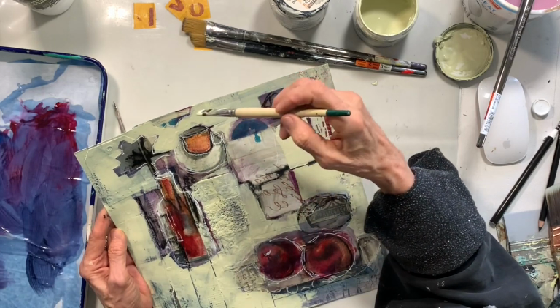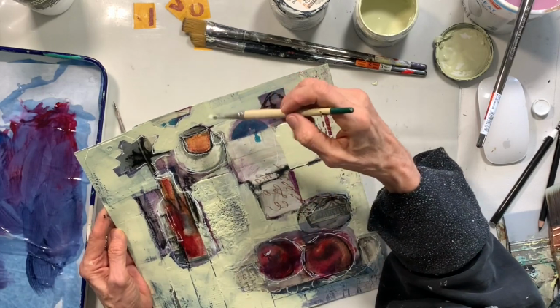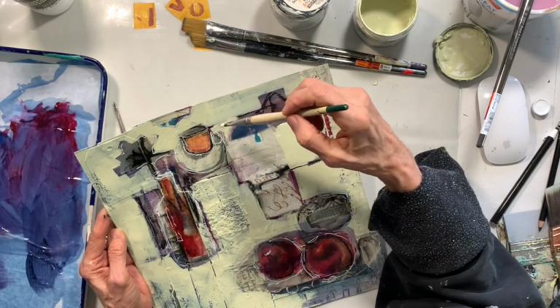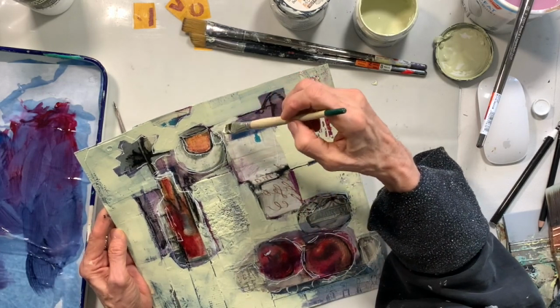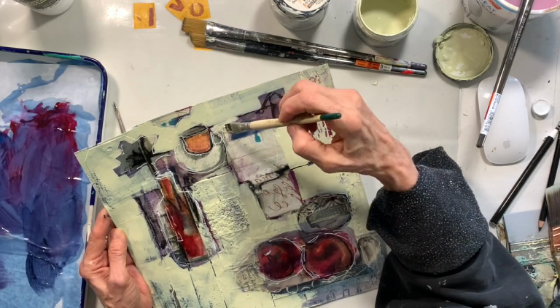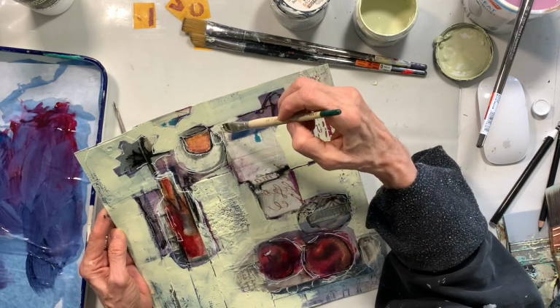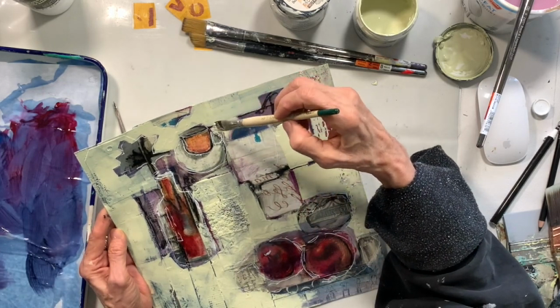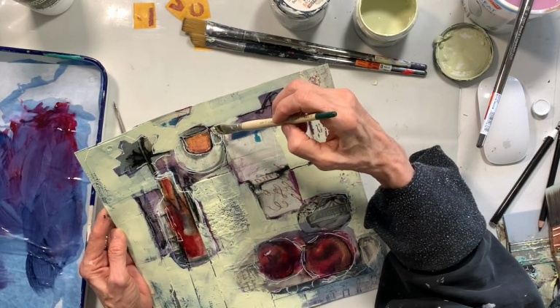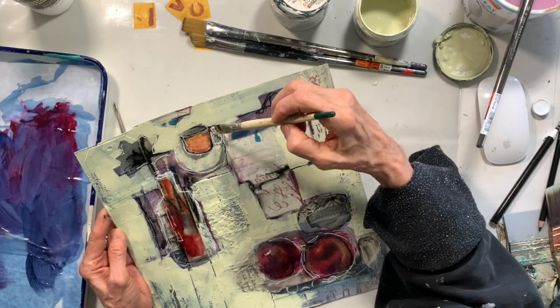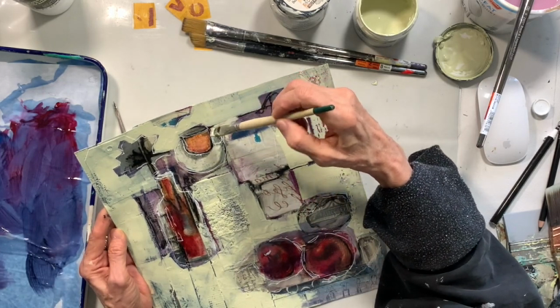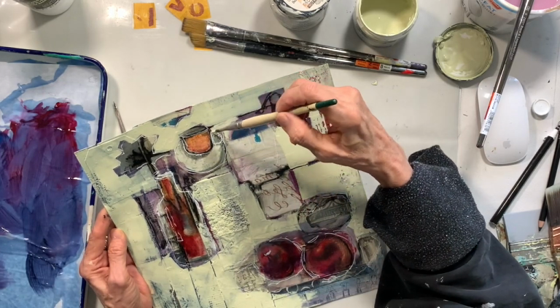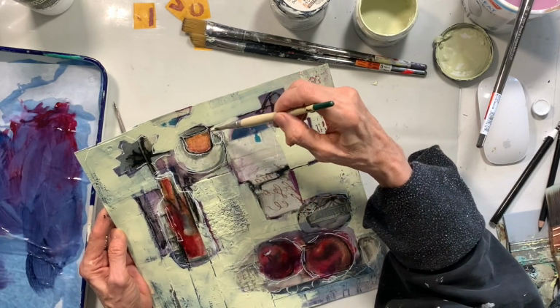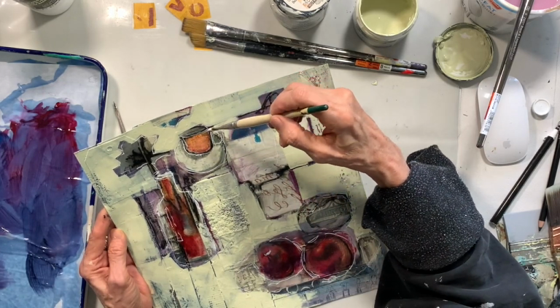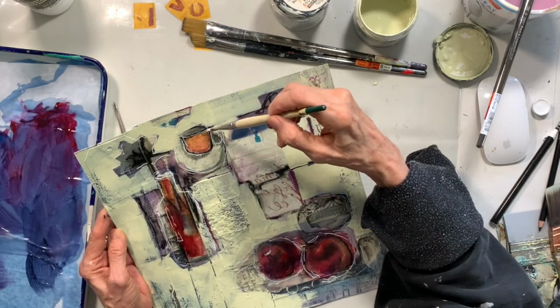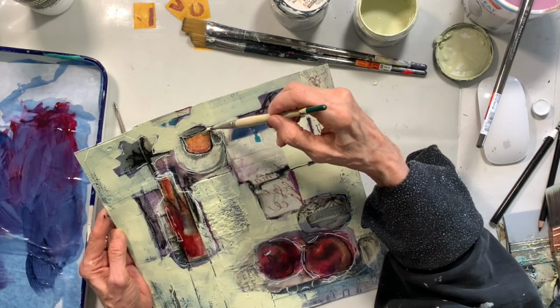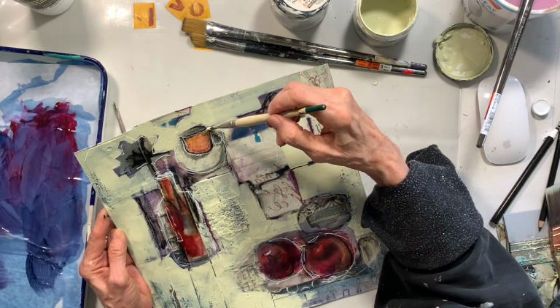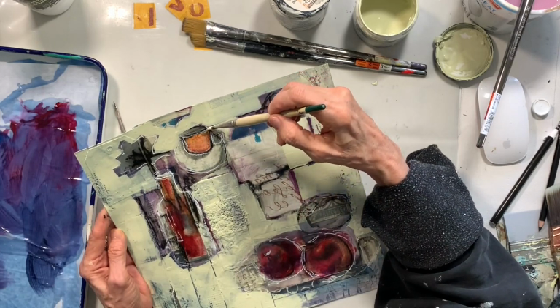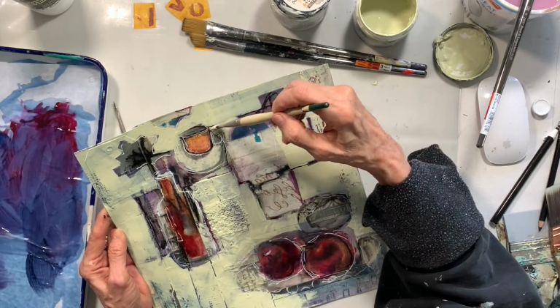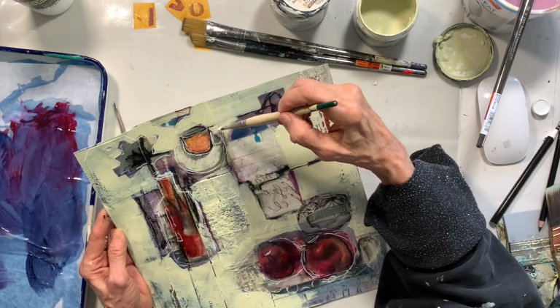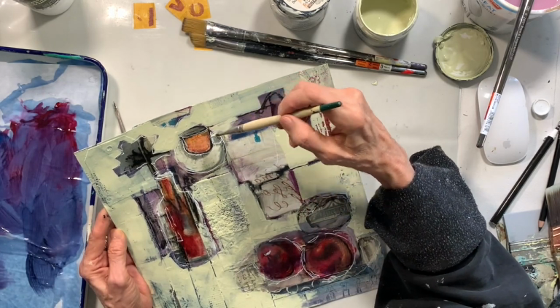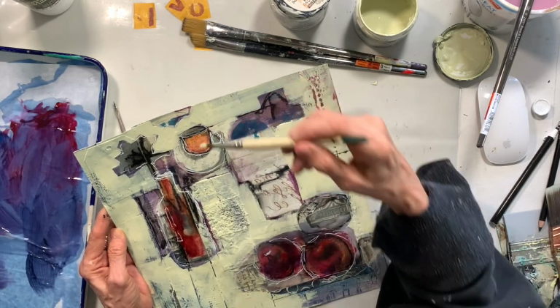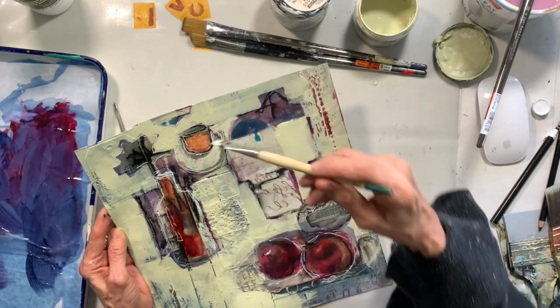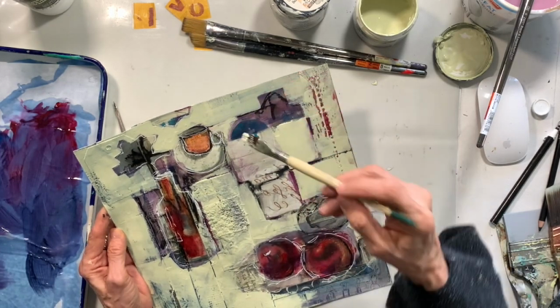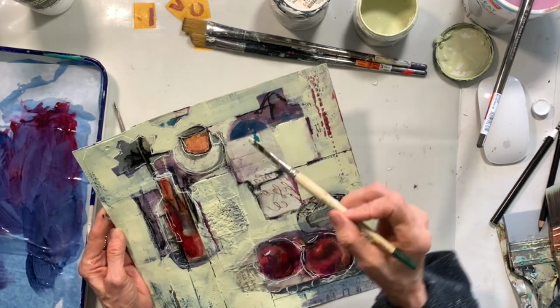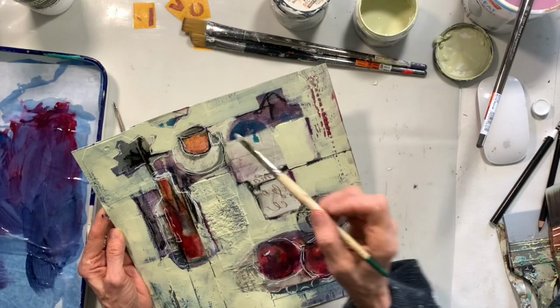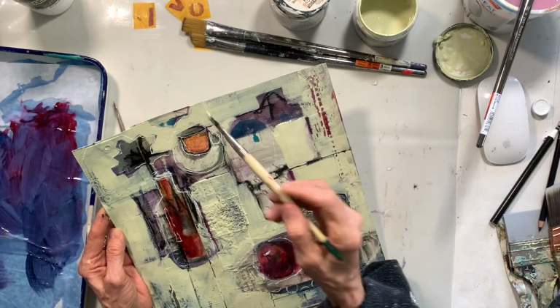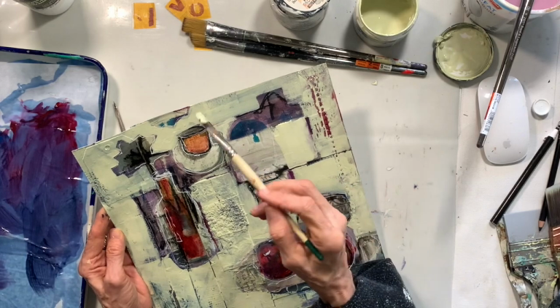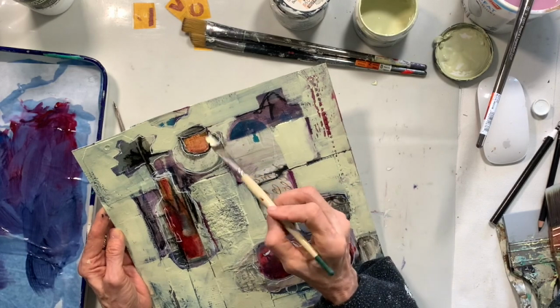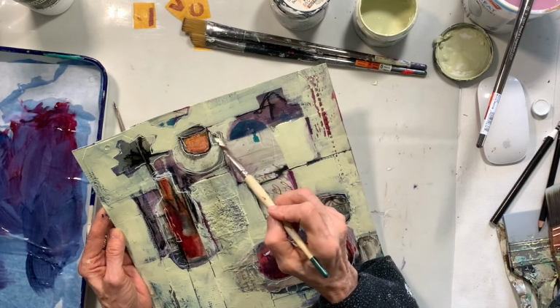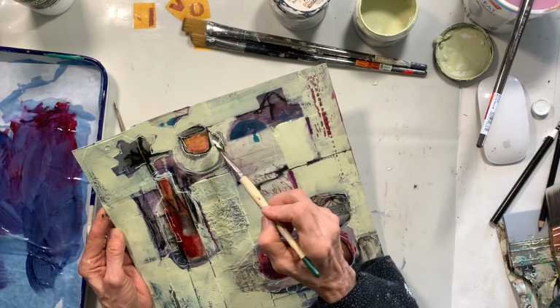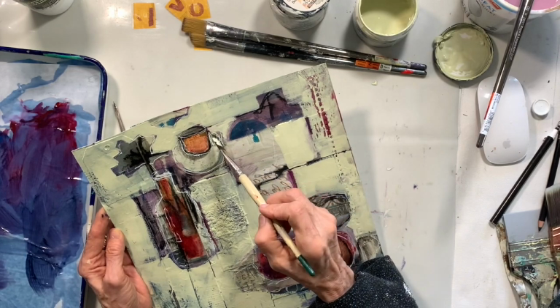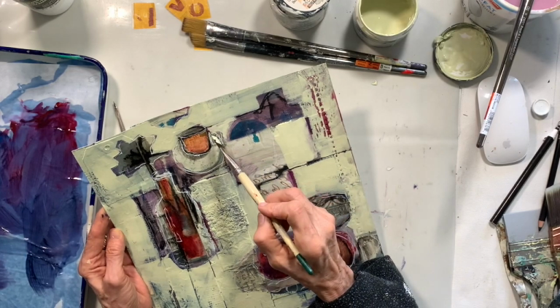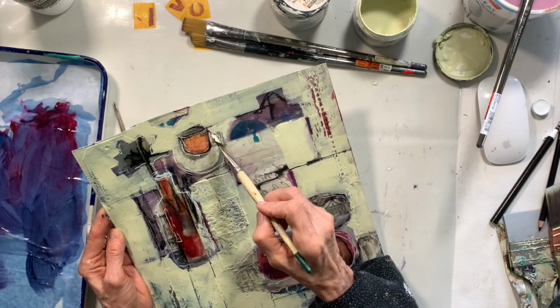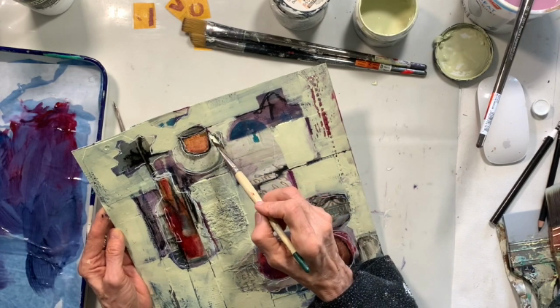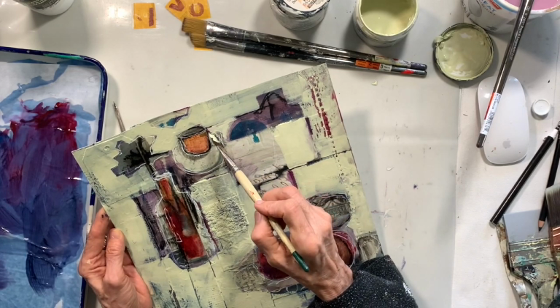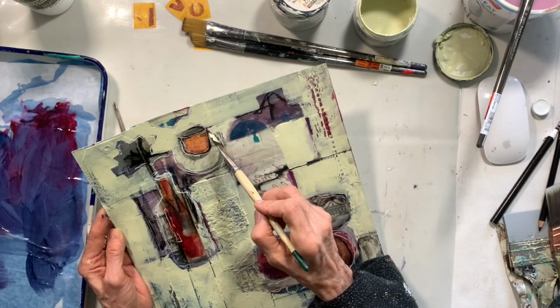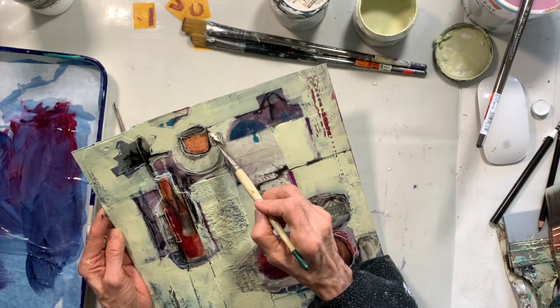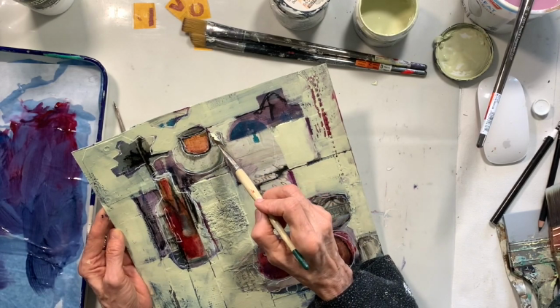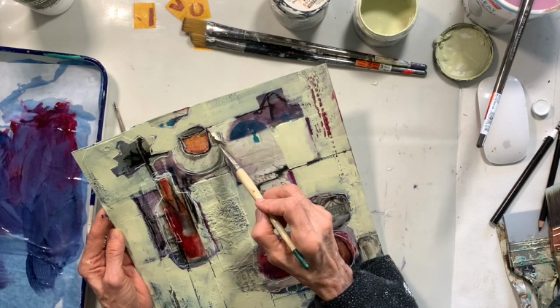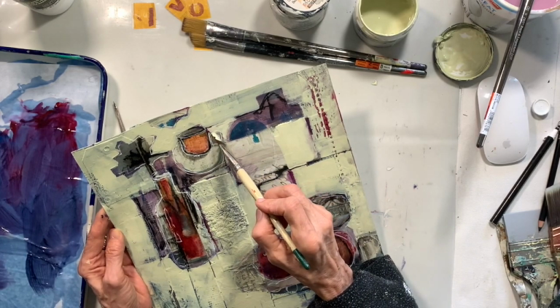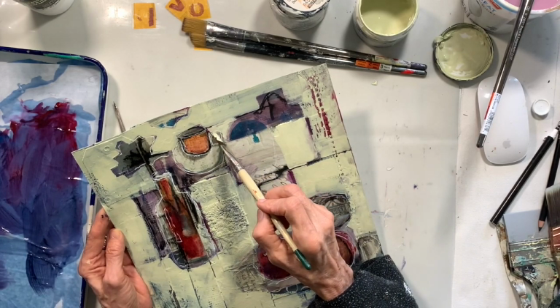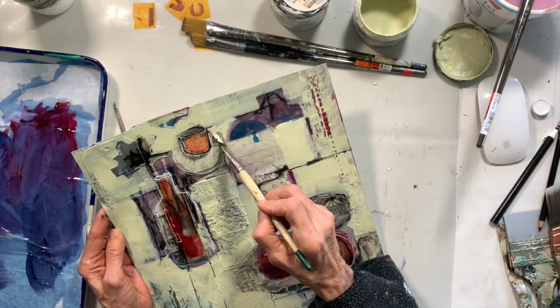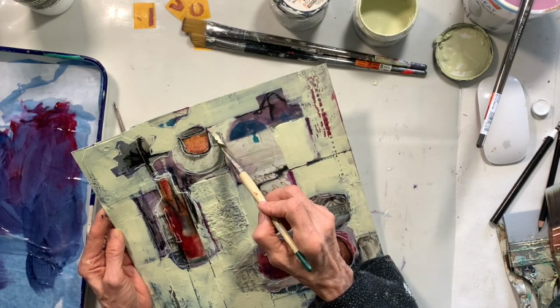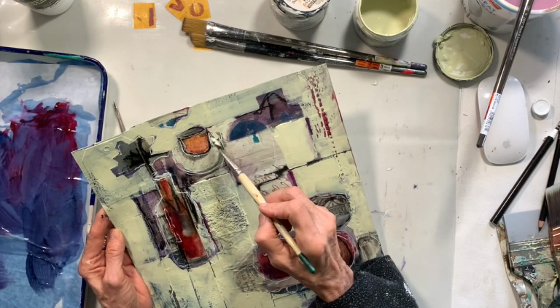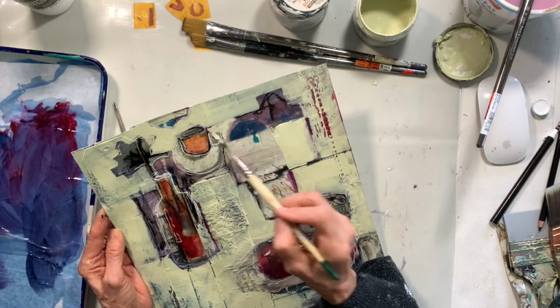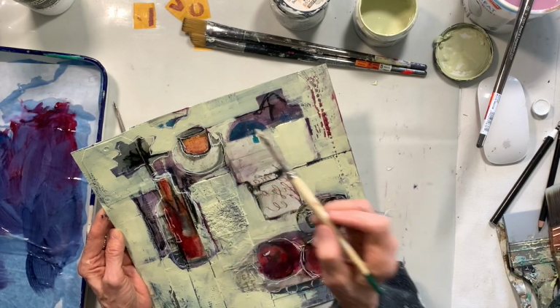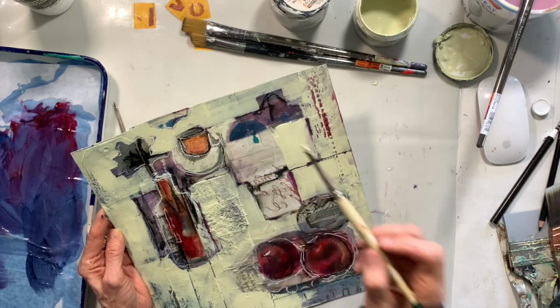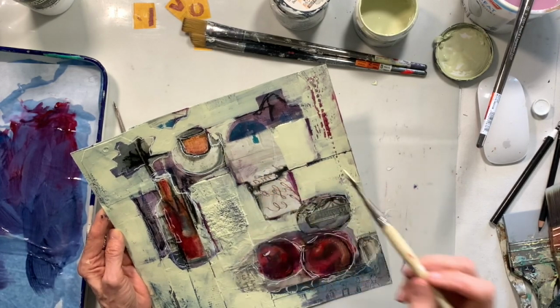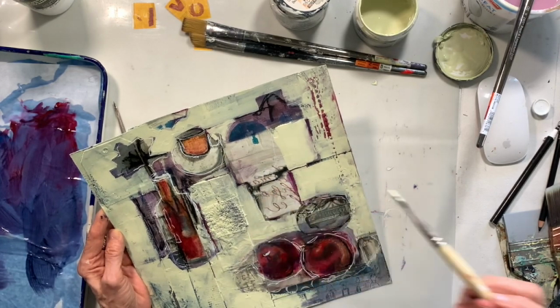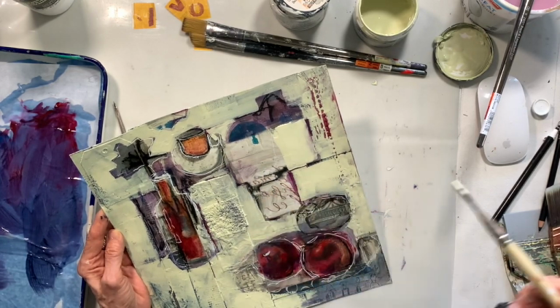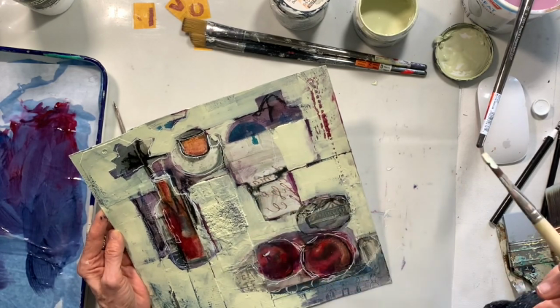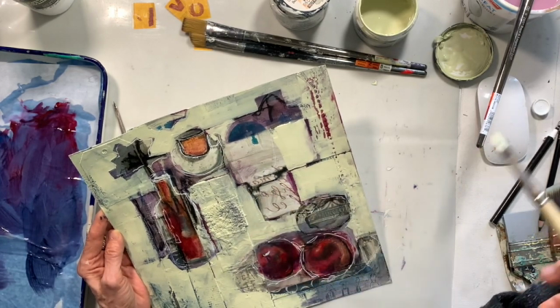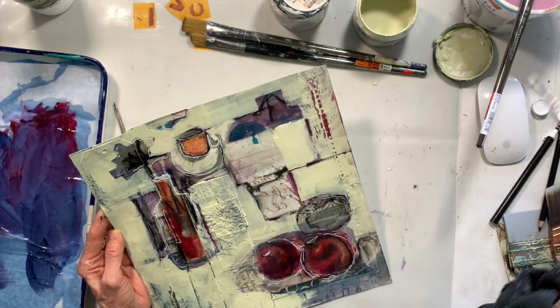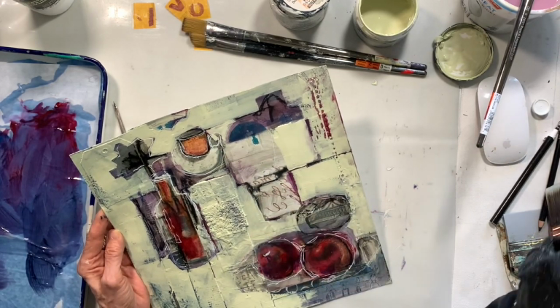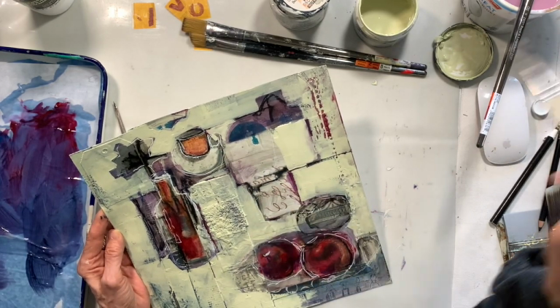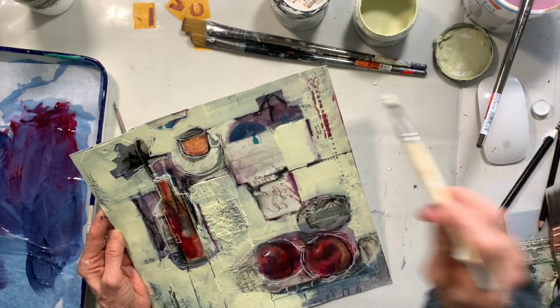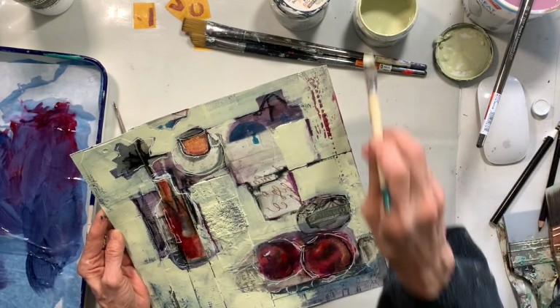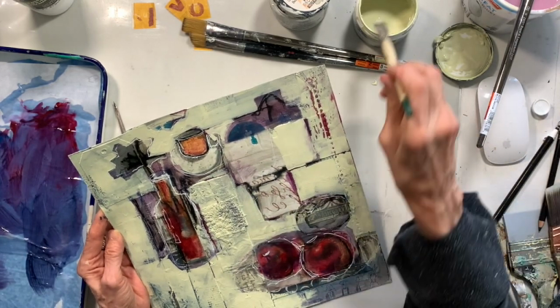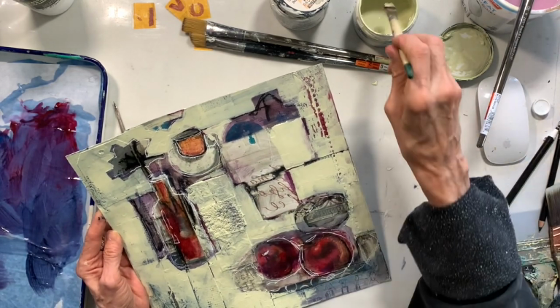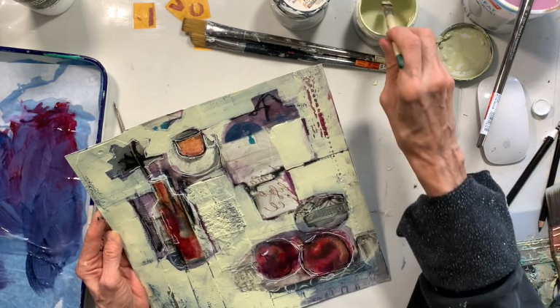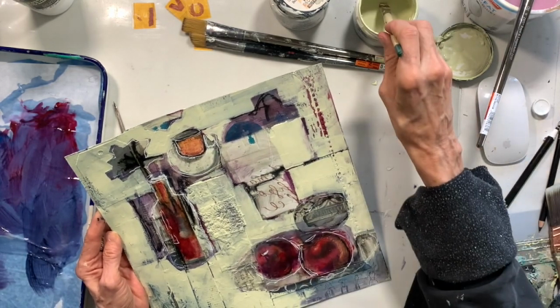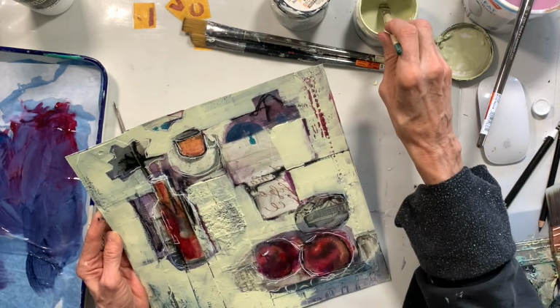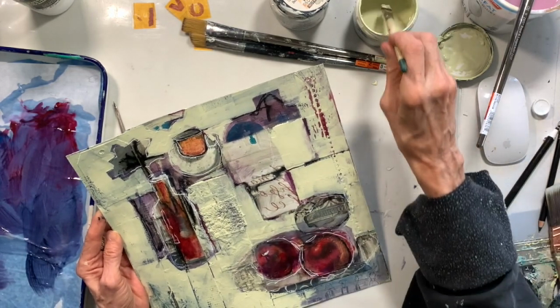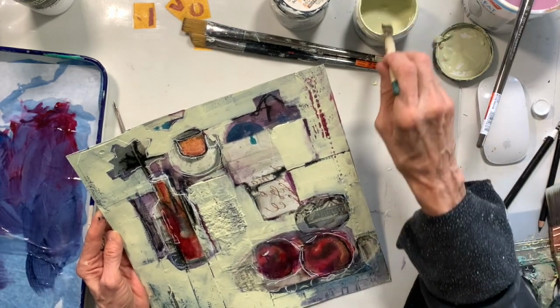I love speeding things up. I love watching things happen really fast in fast time. I hope you enjoyed it.